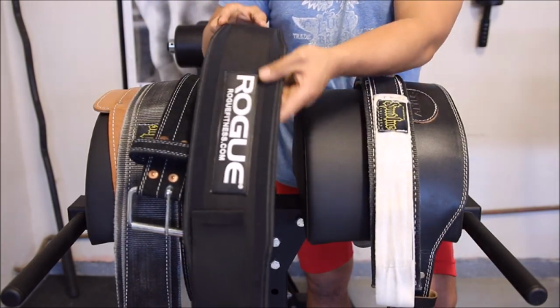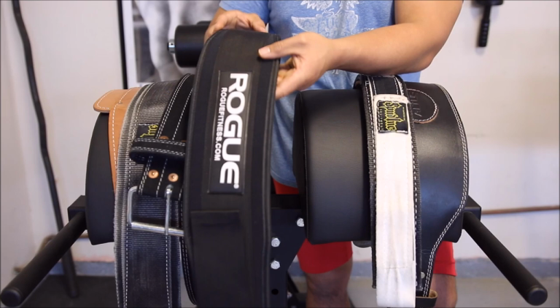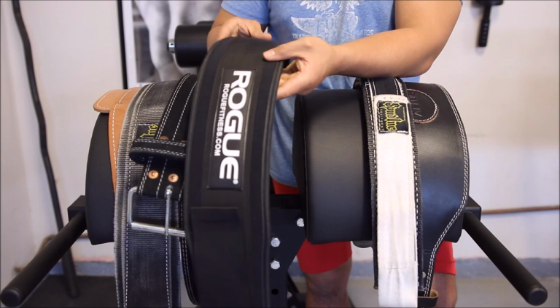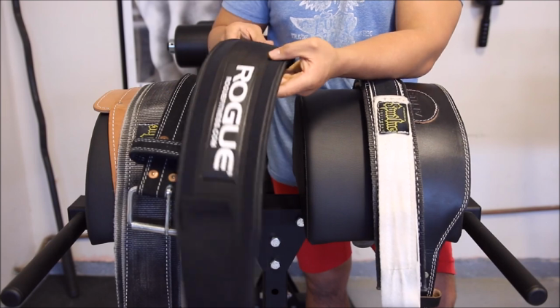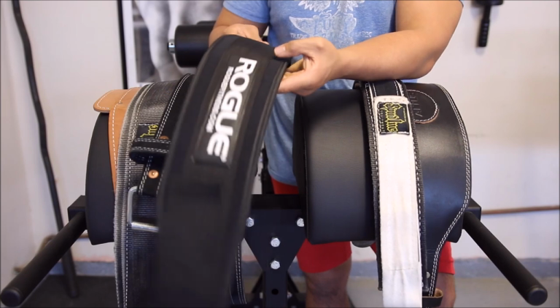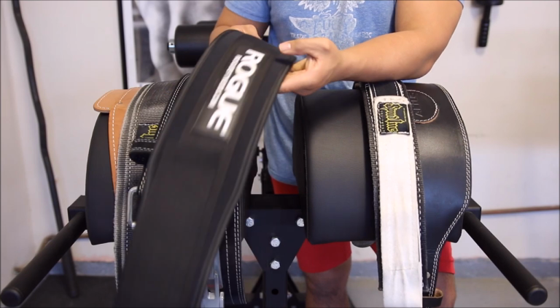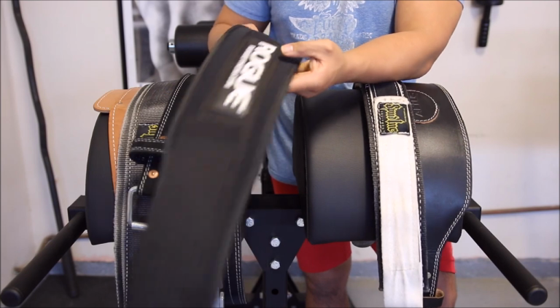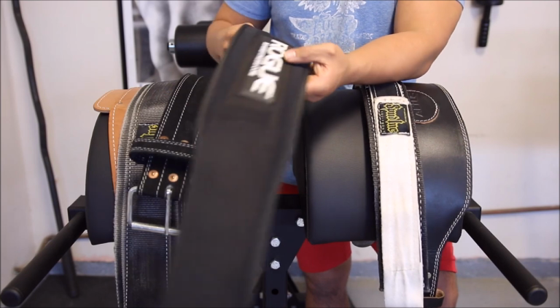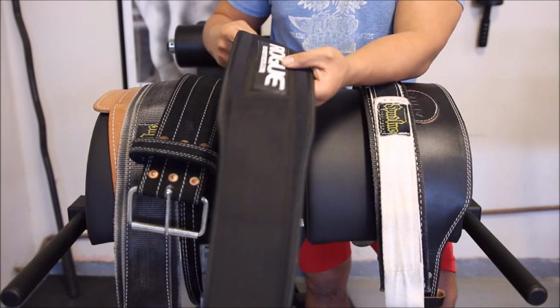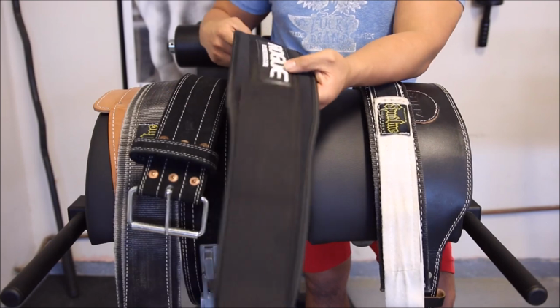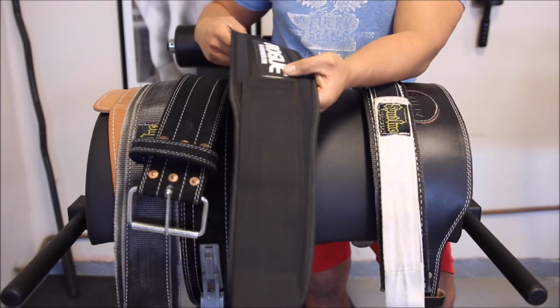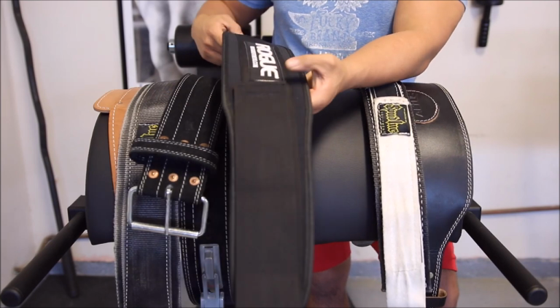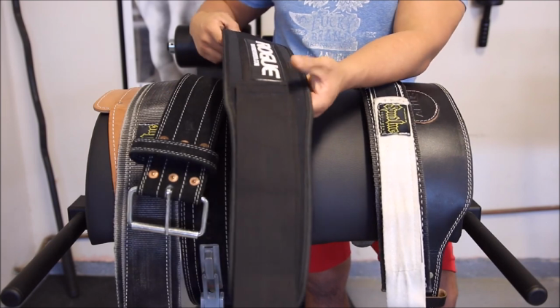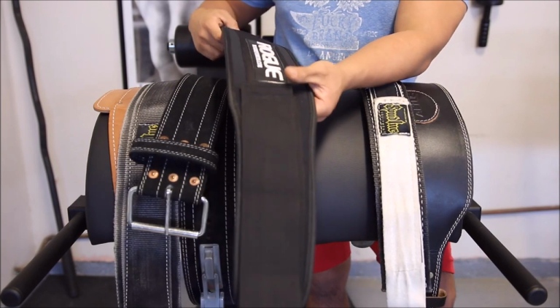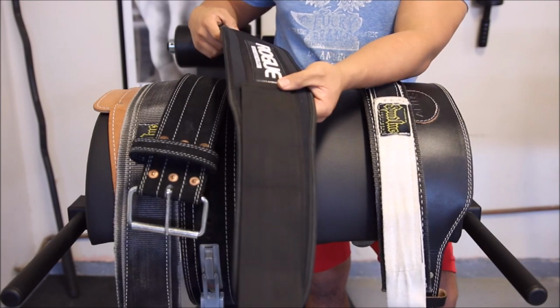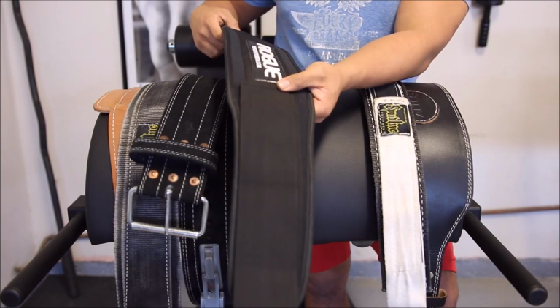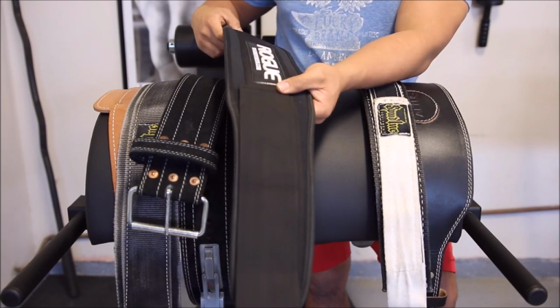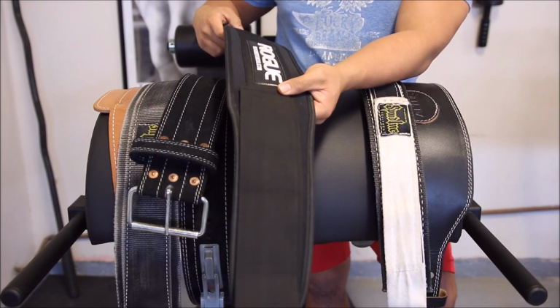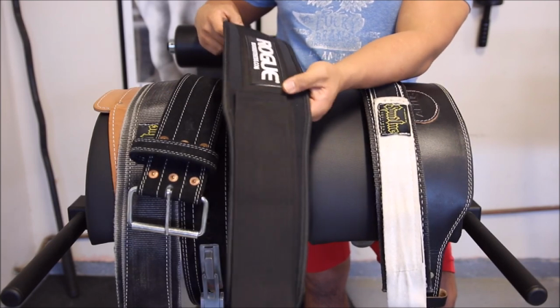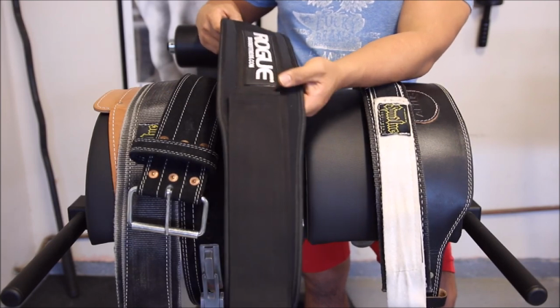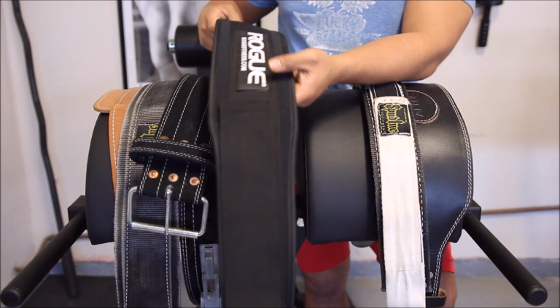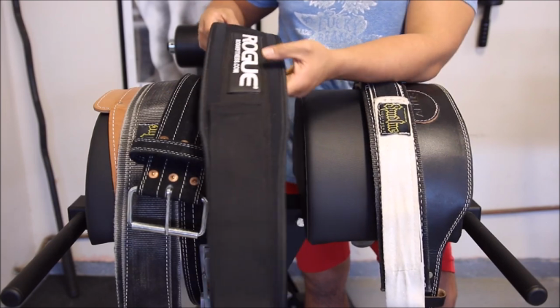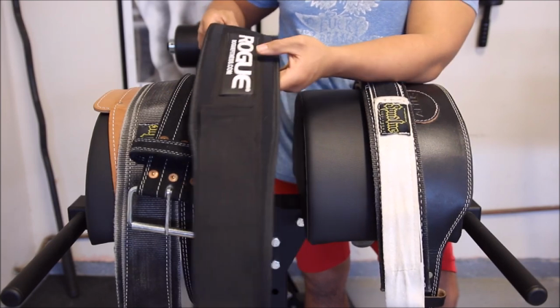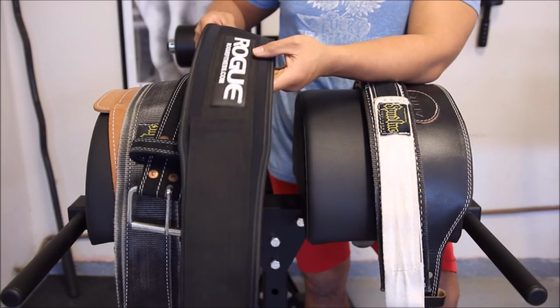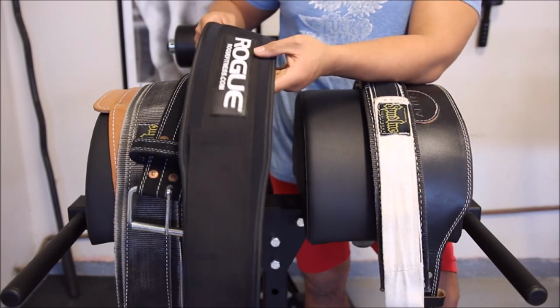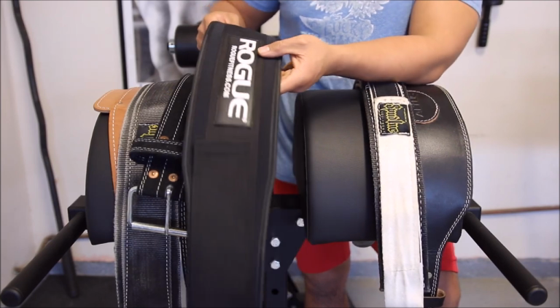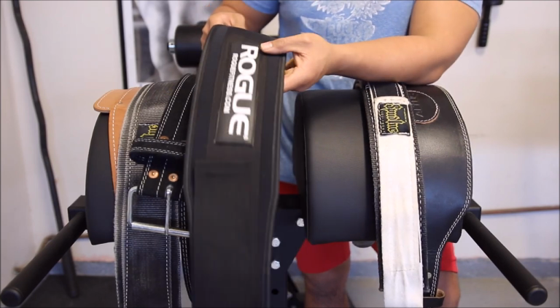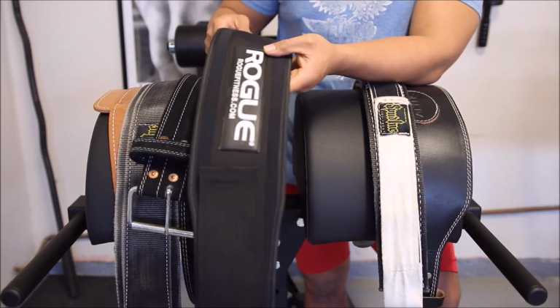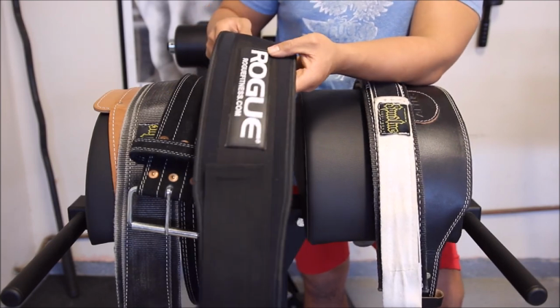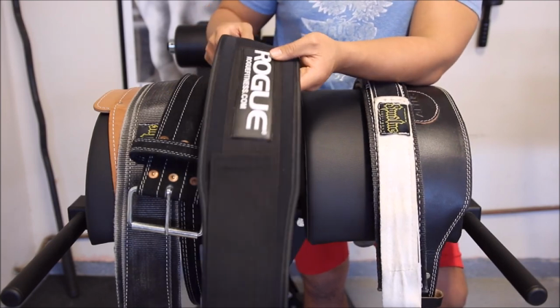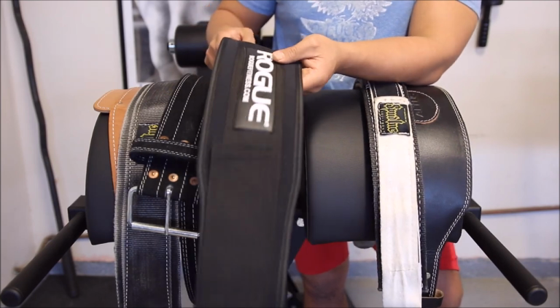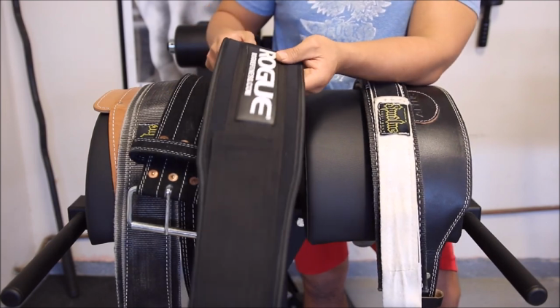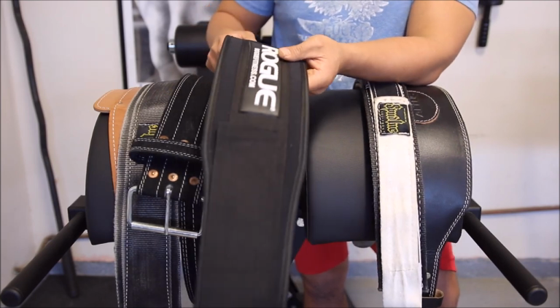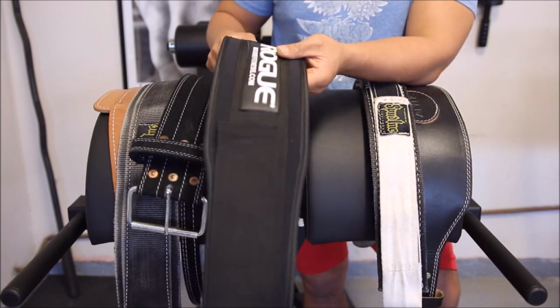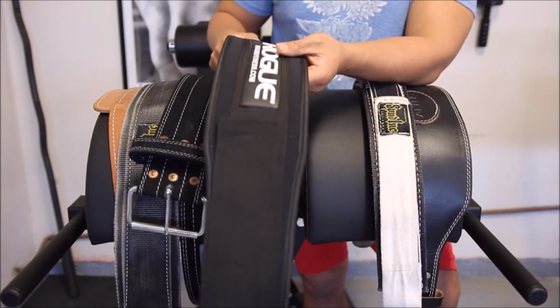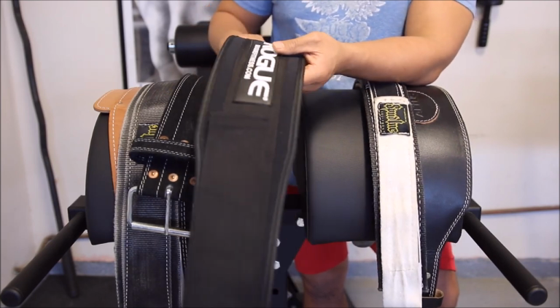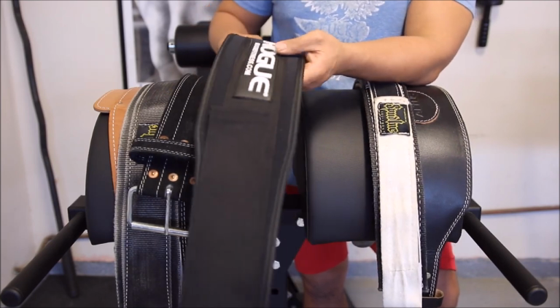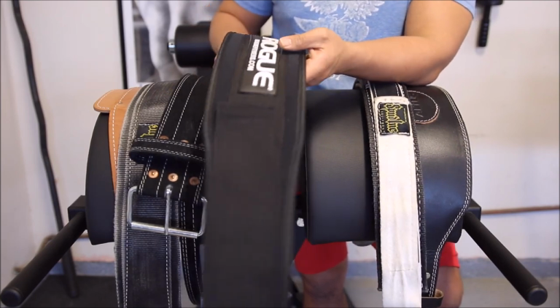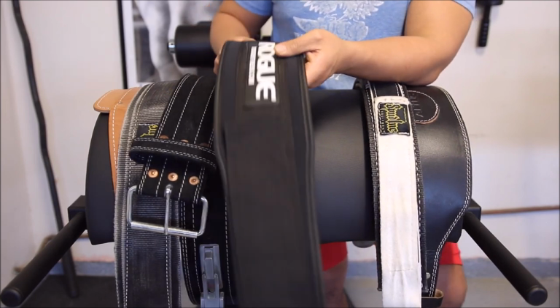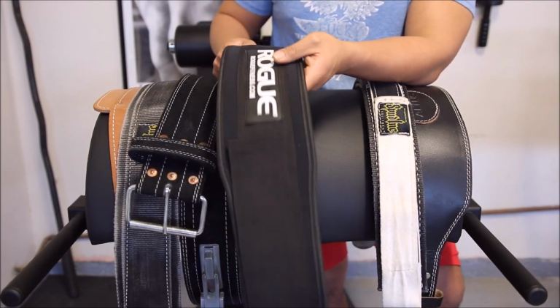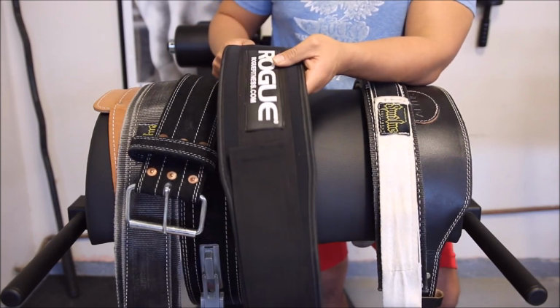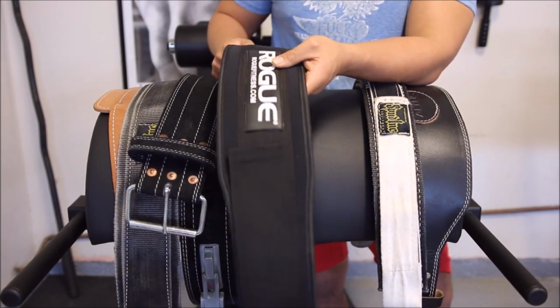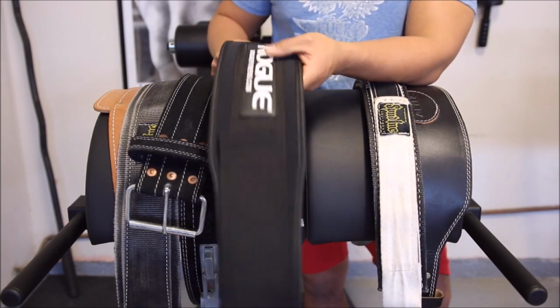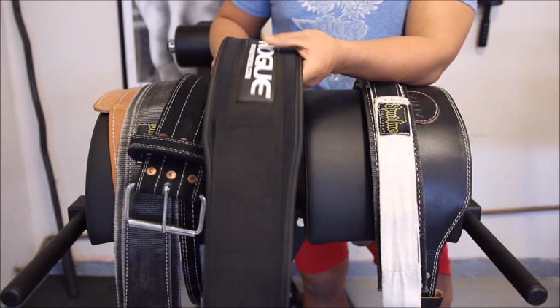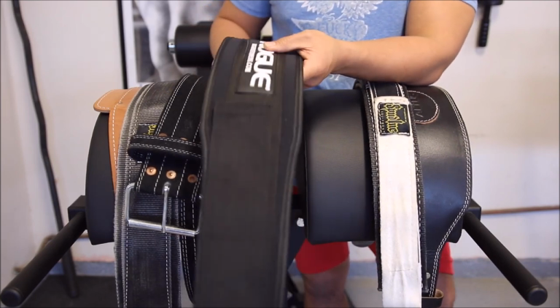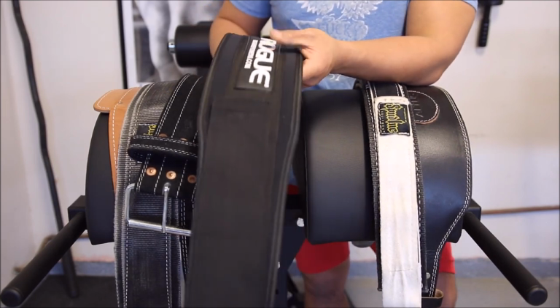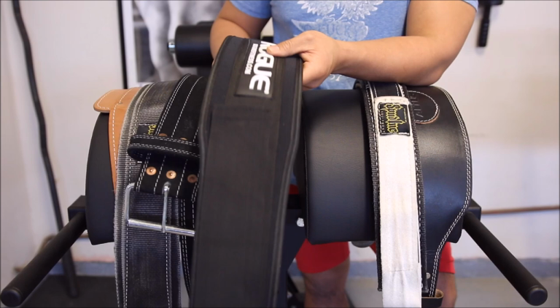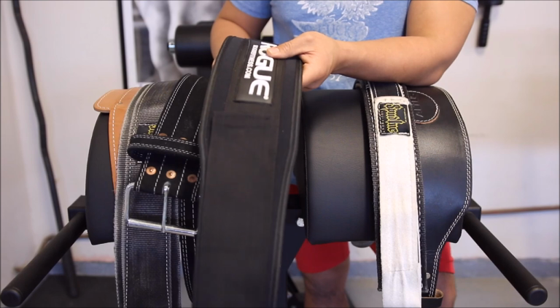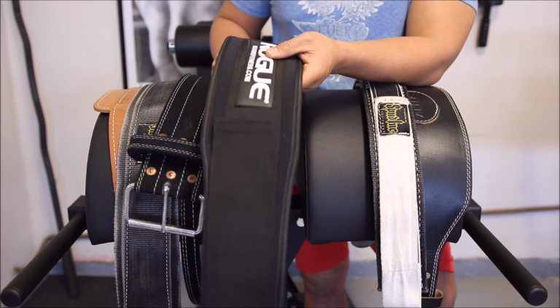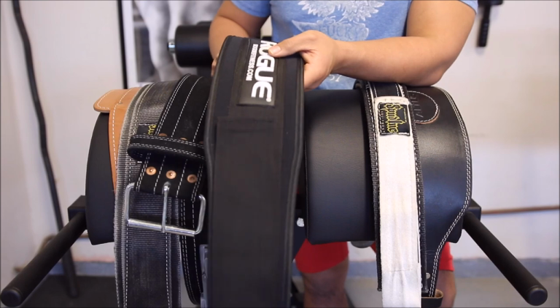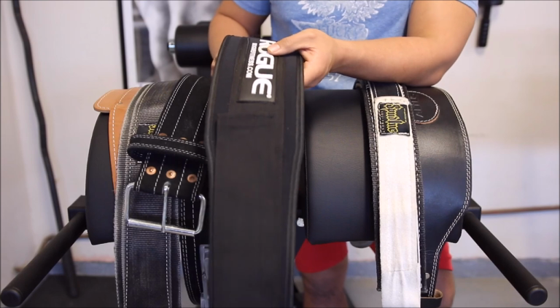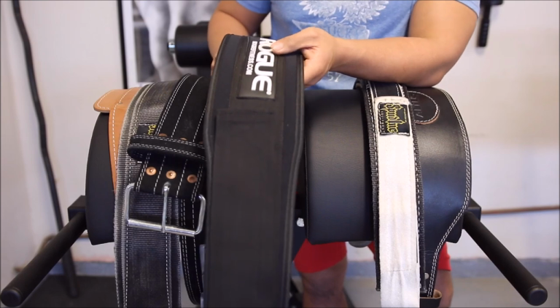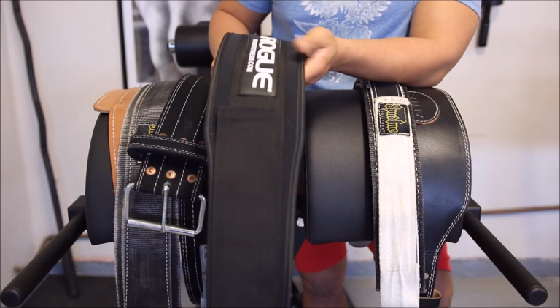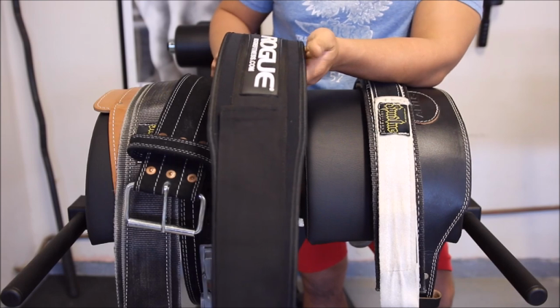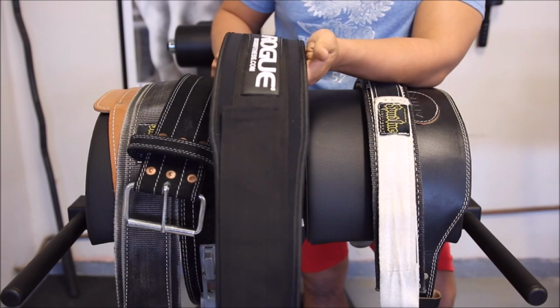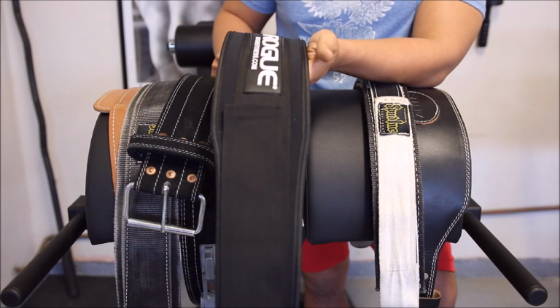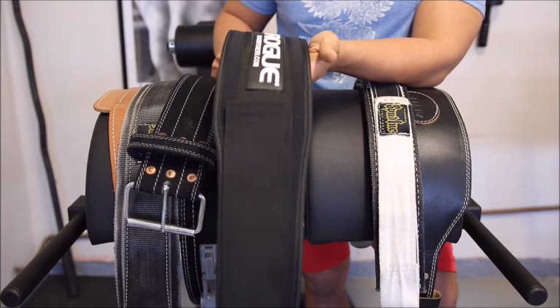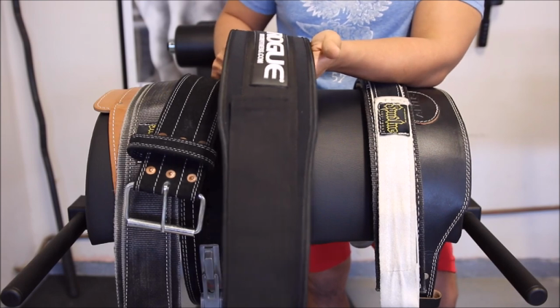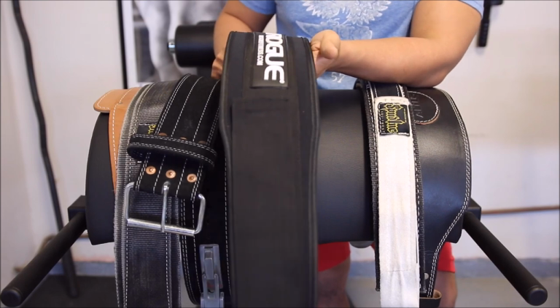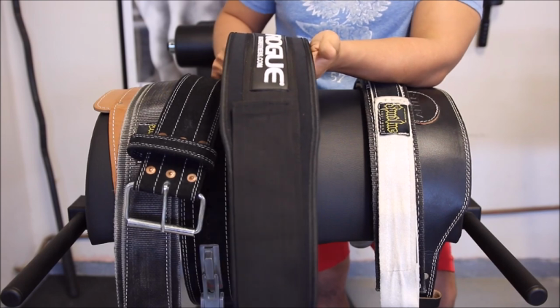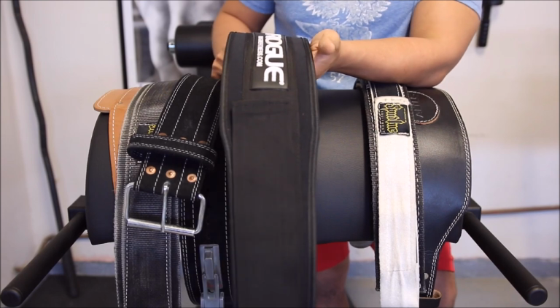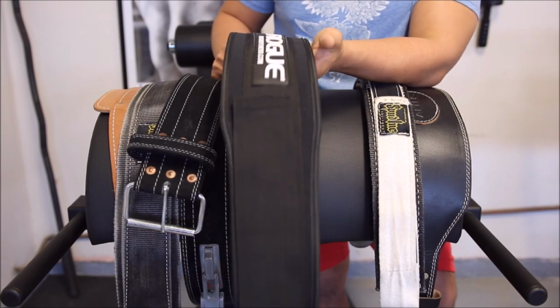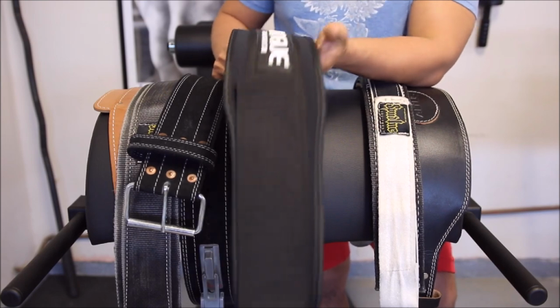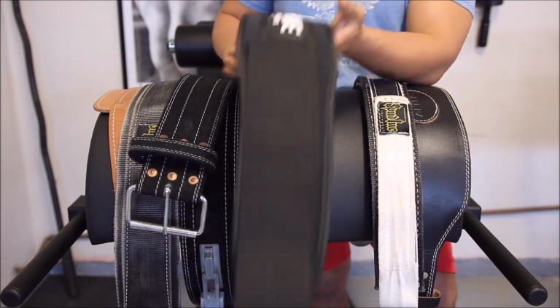I highly recommend this belt. It's very comfortable, provides a great amount of support without hindering your mobility, and it's great for Olympic weightlifting — that's mostly what I use it for.